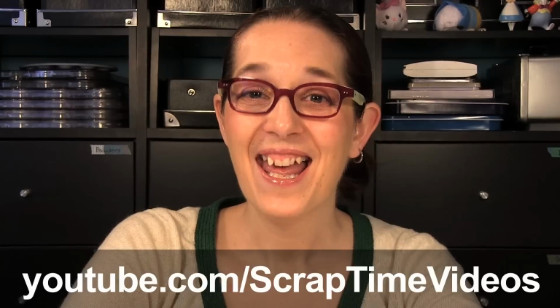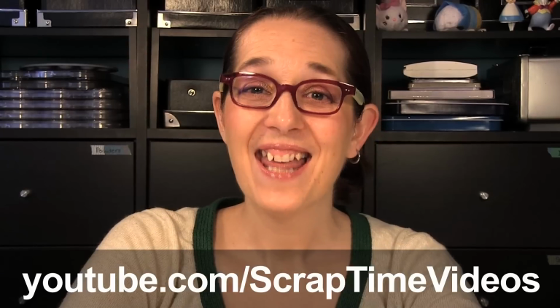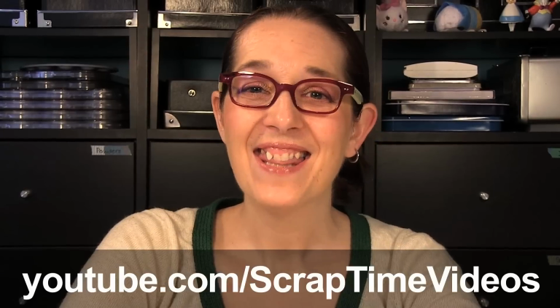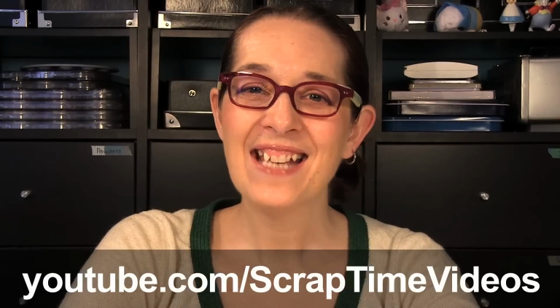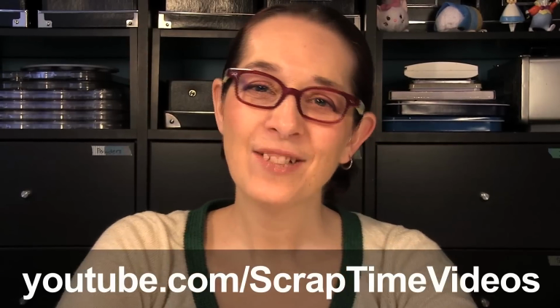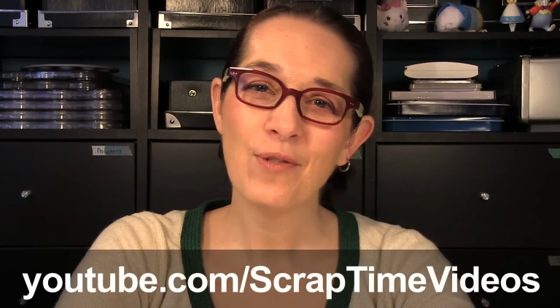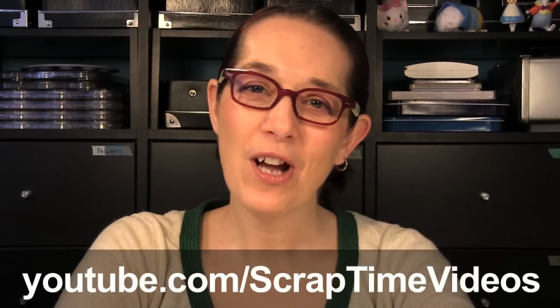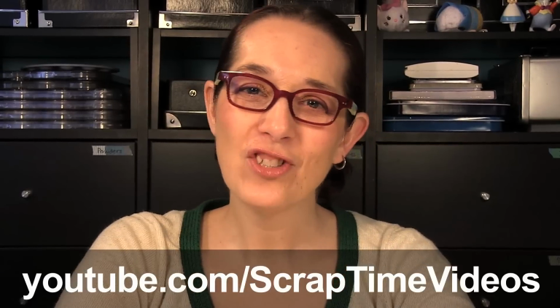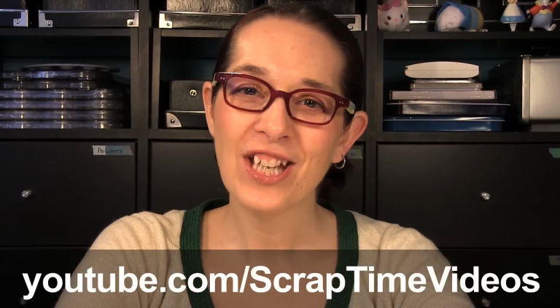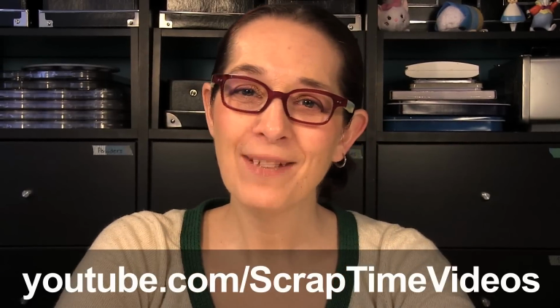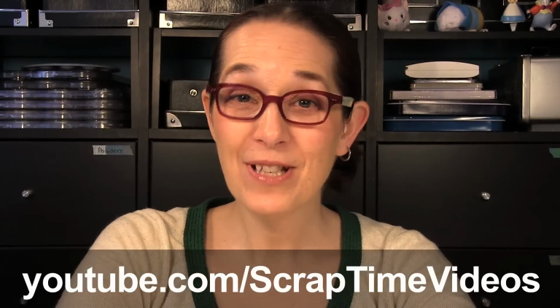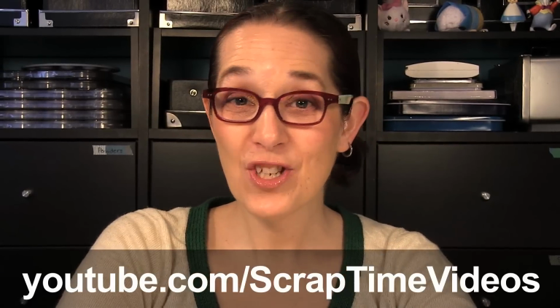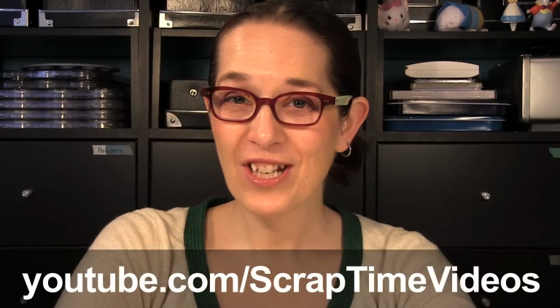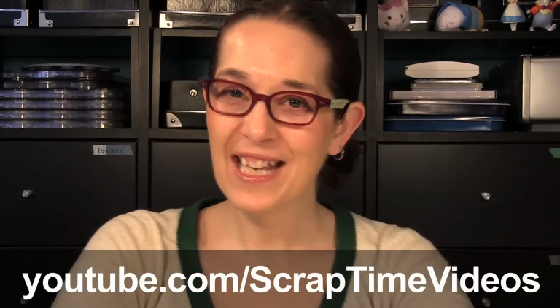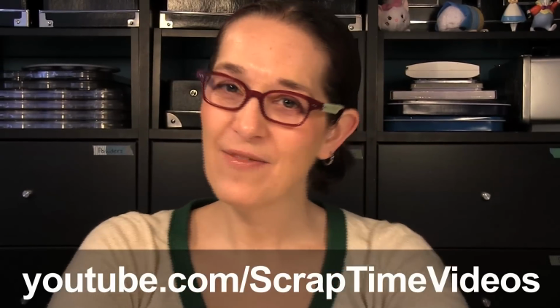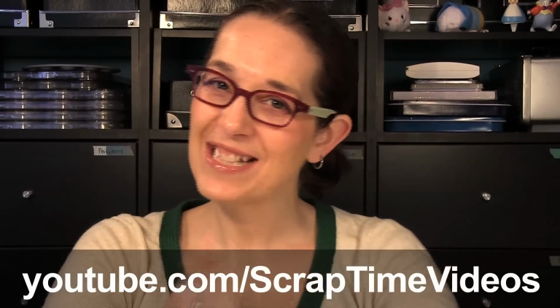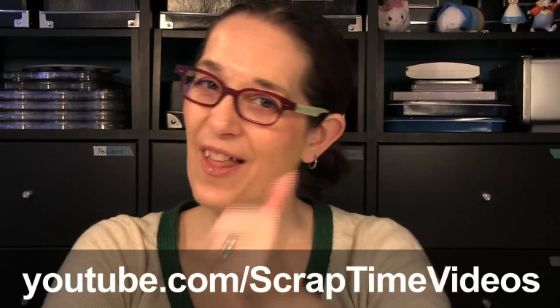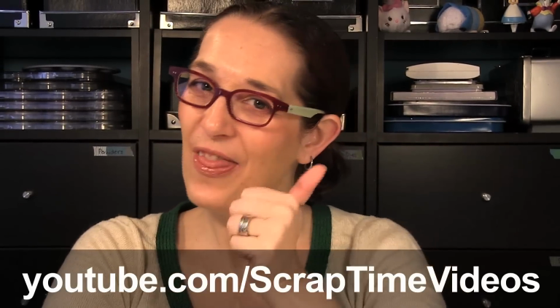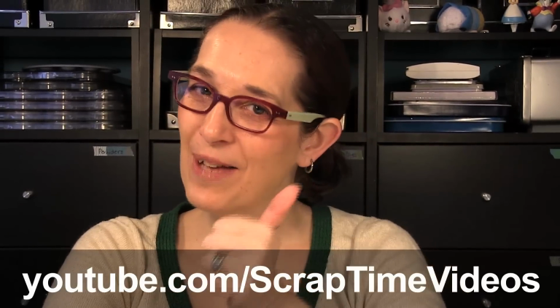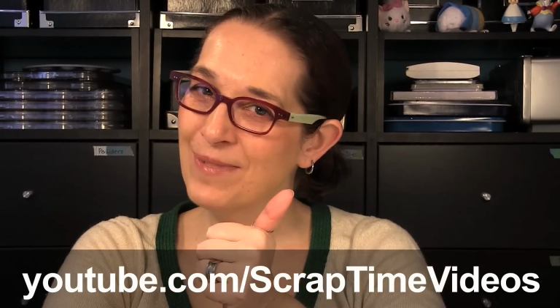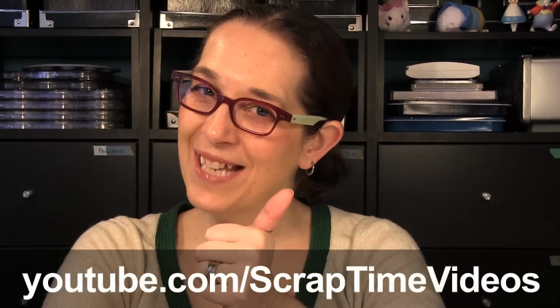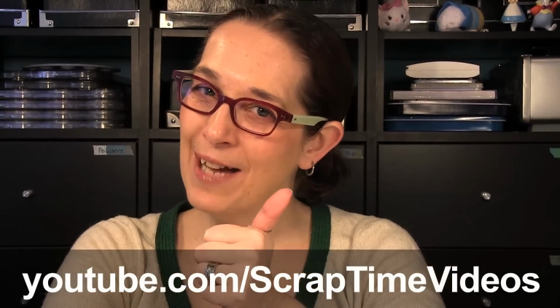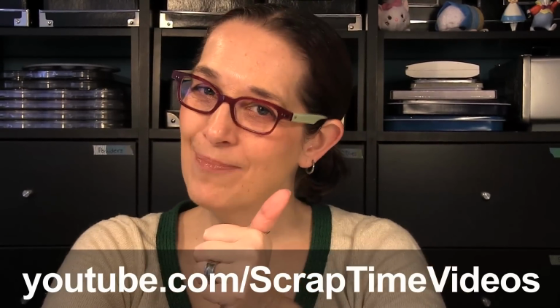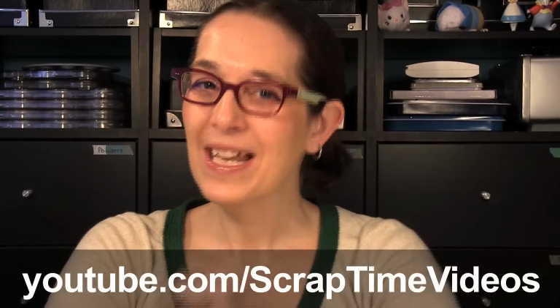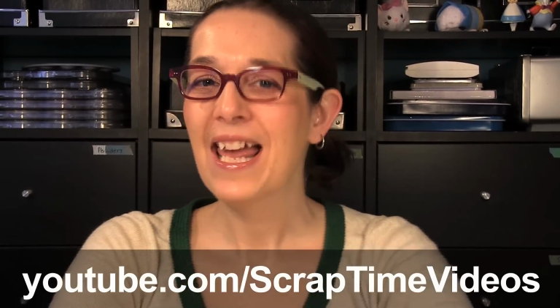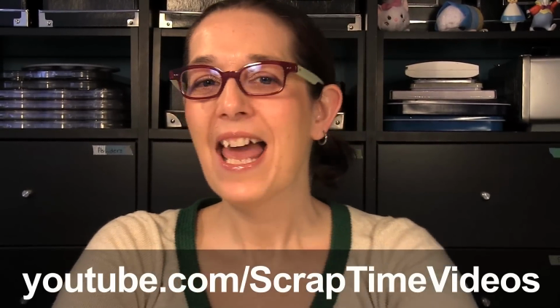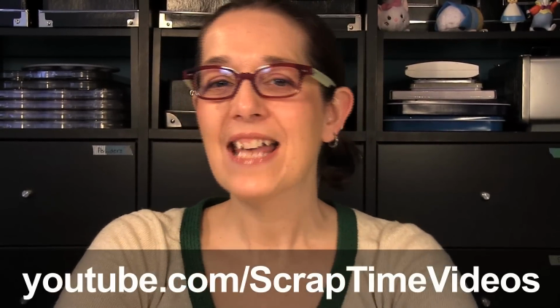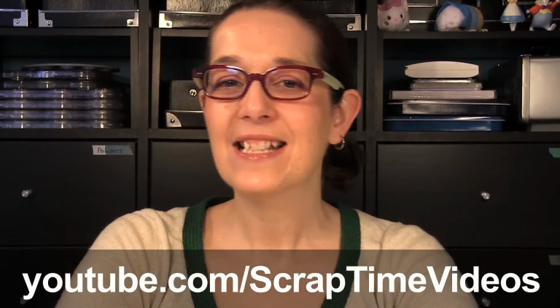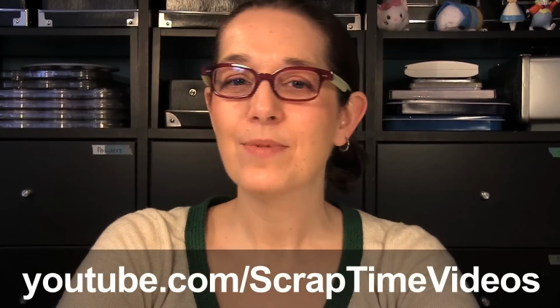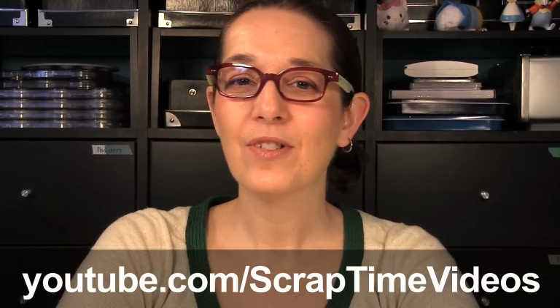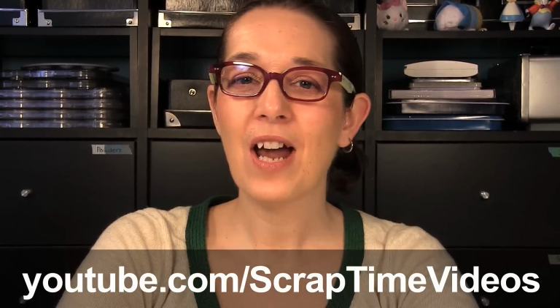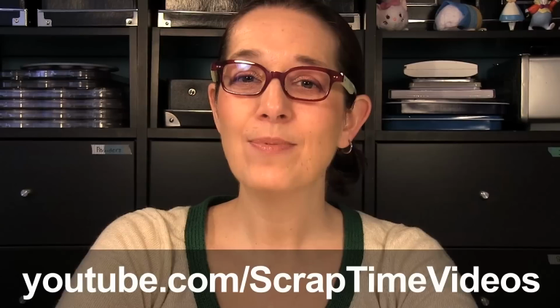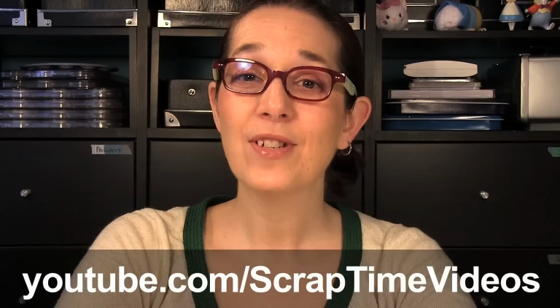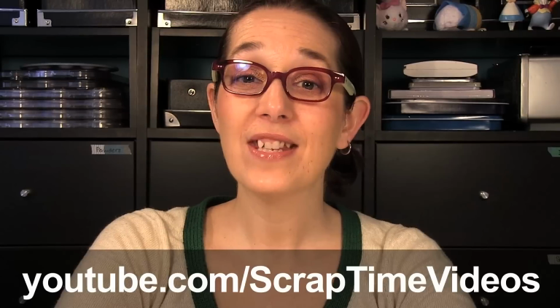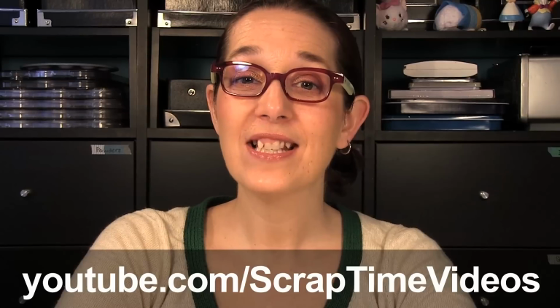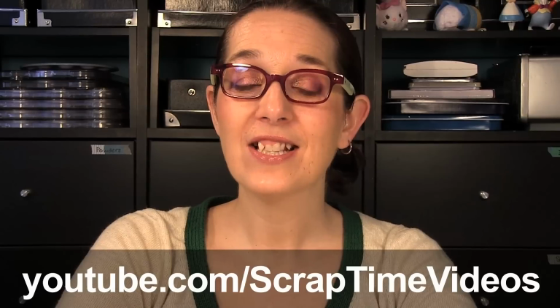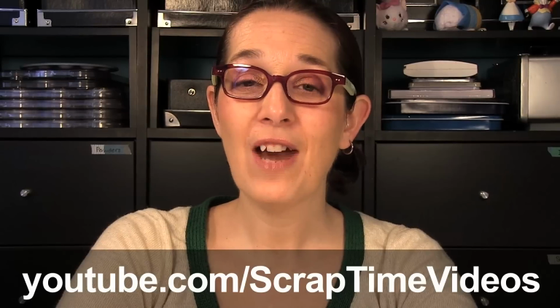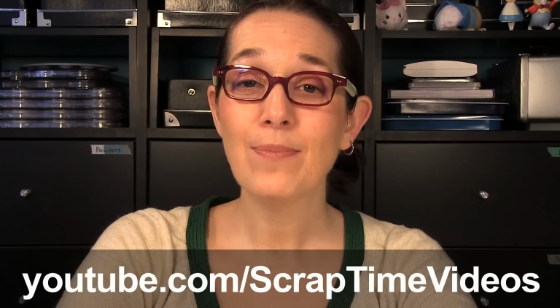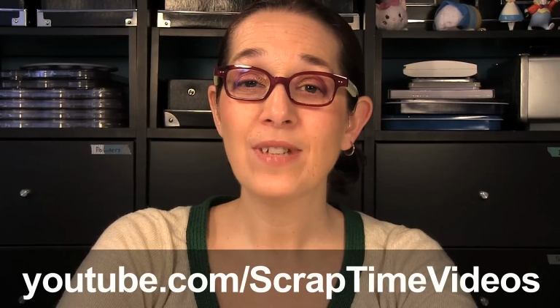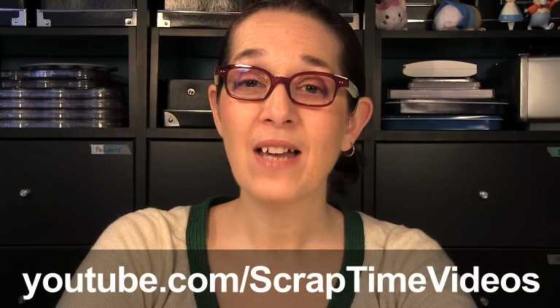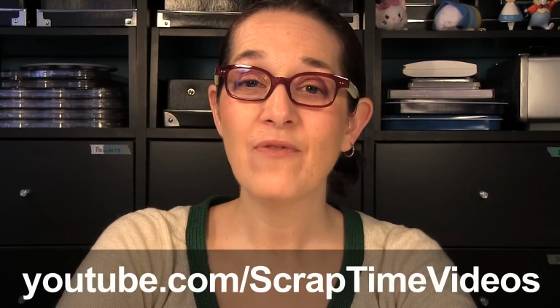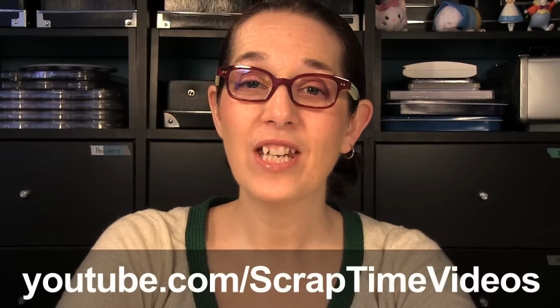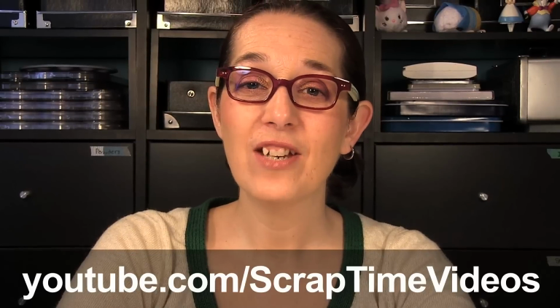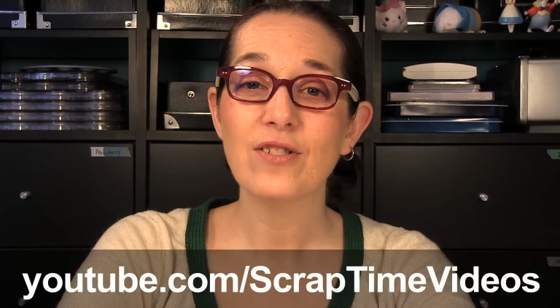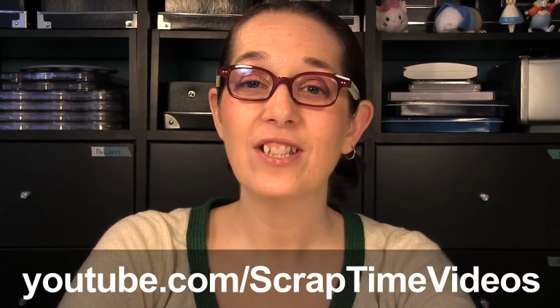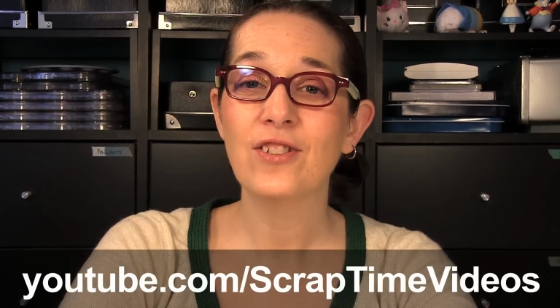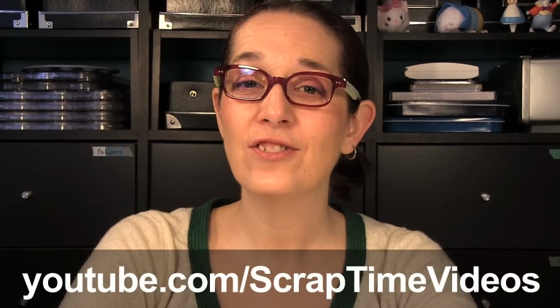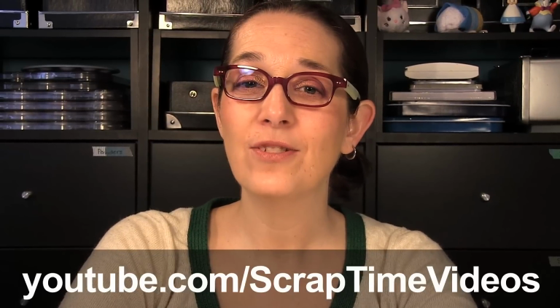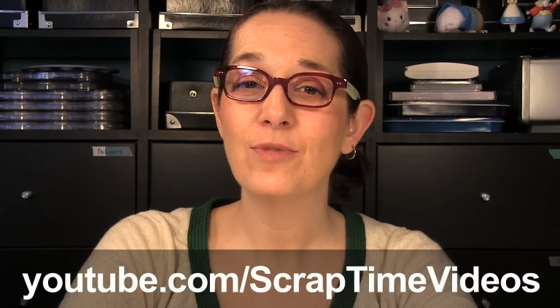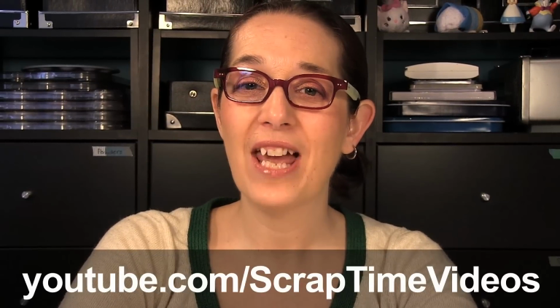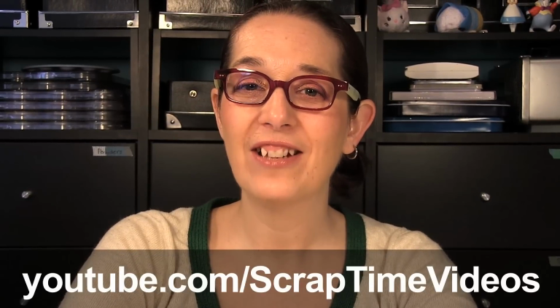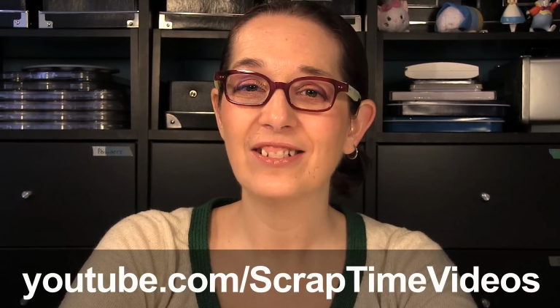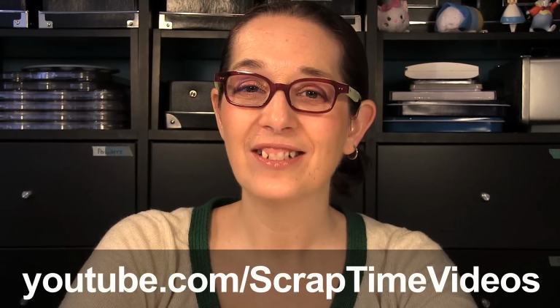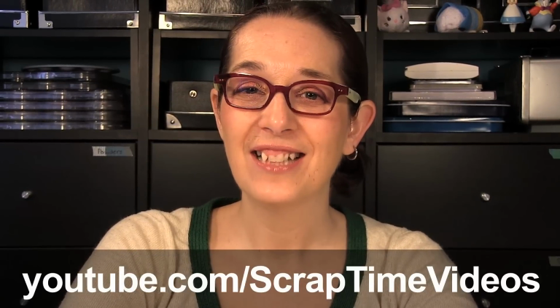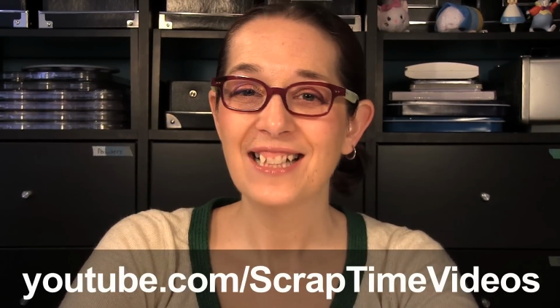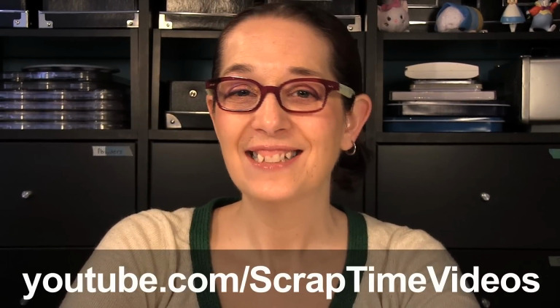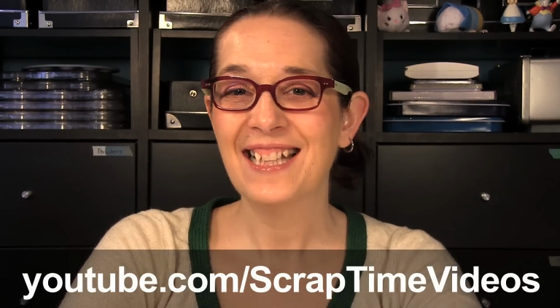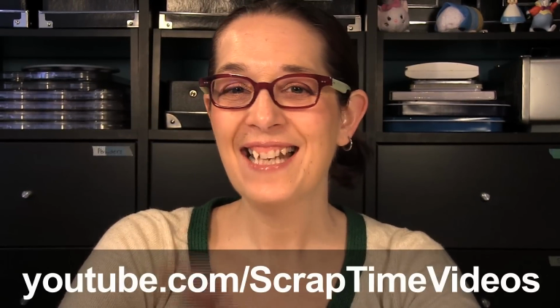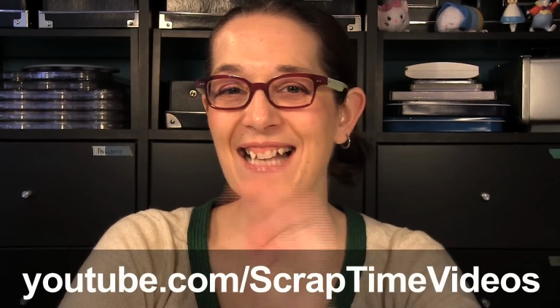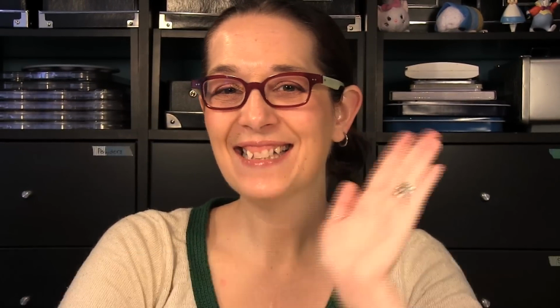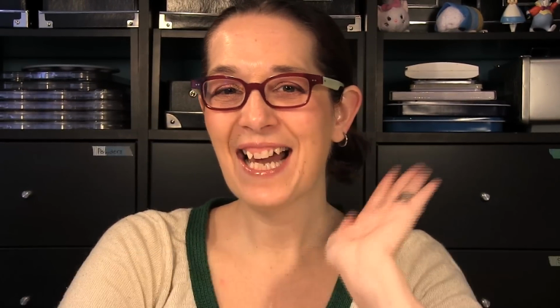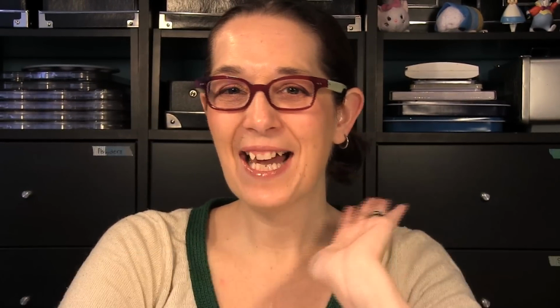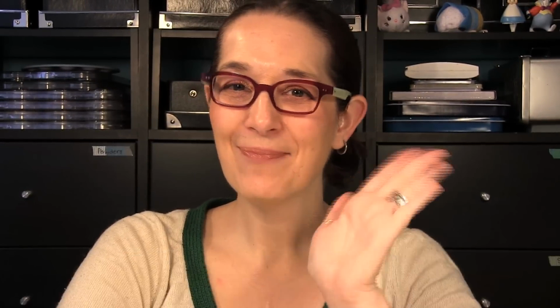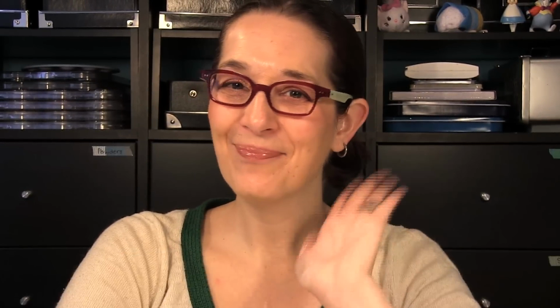Thanks for watching! Be sure to give us a thumbs up and subscribe to the Scrap Time Videos YouTube channel. See you next time!